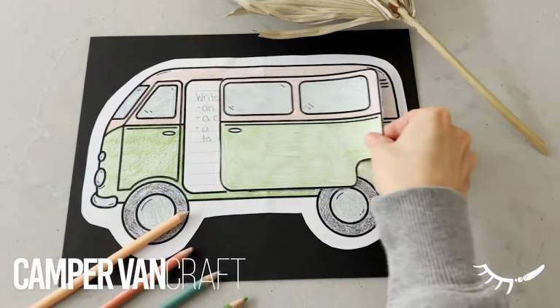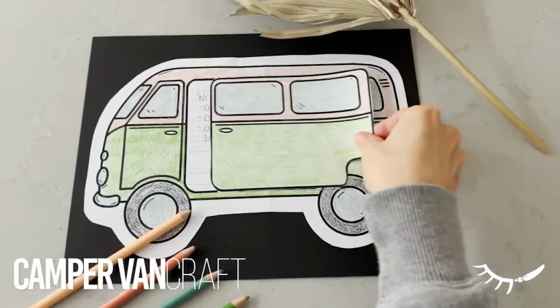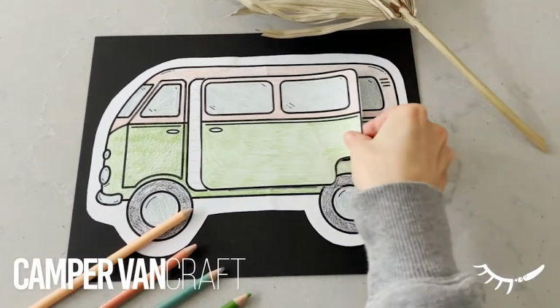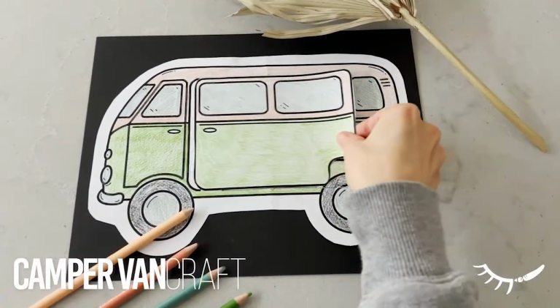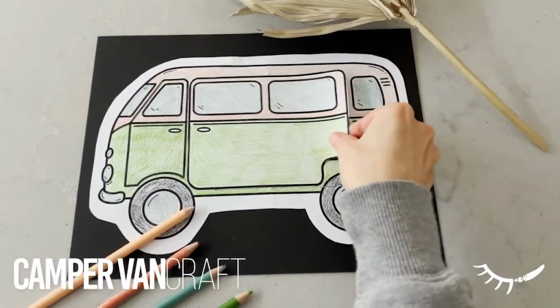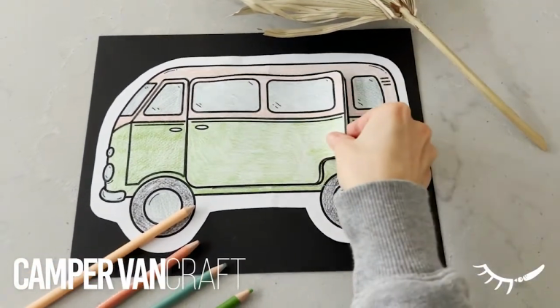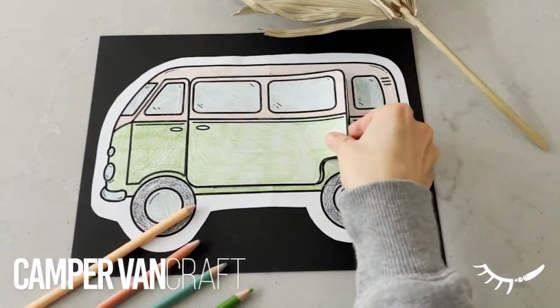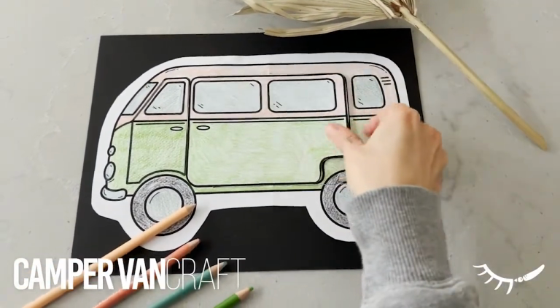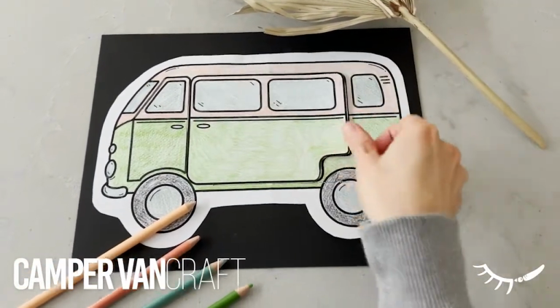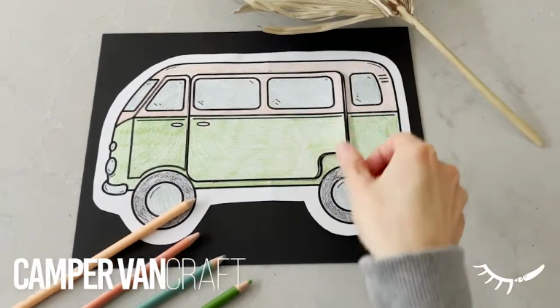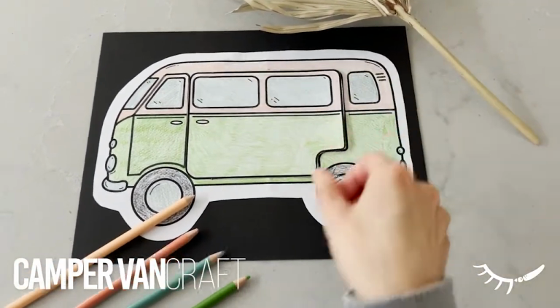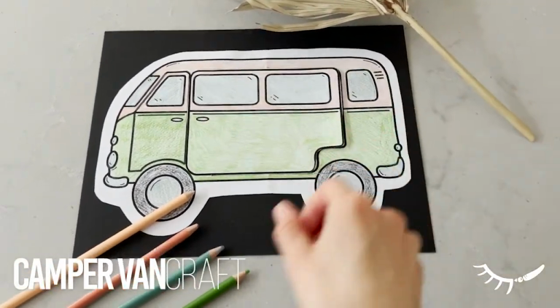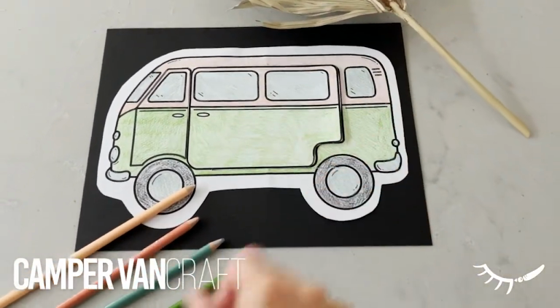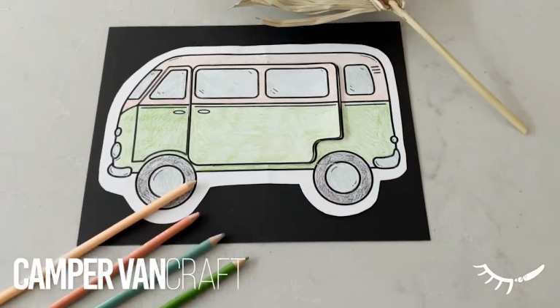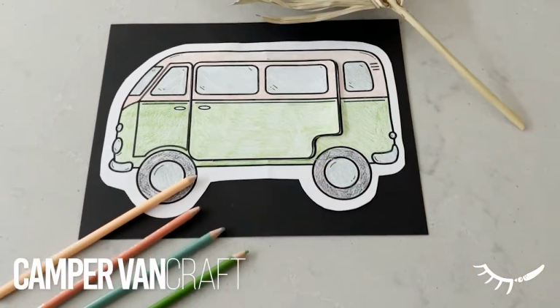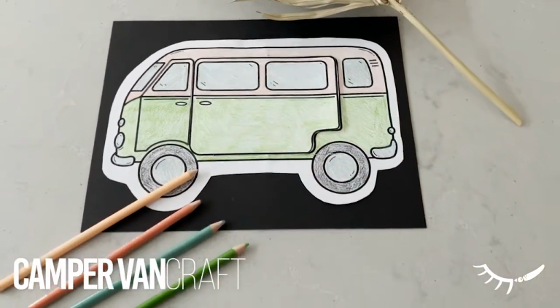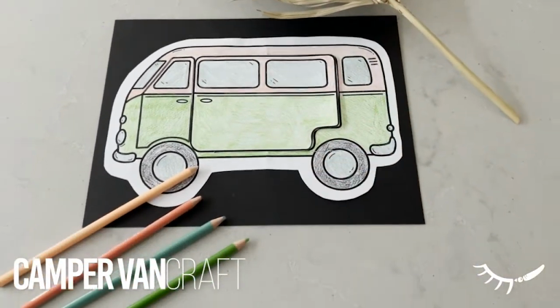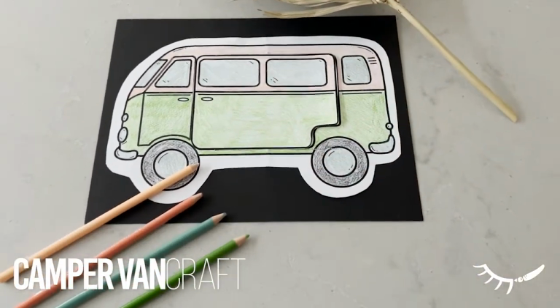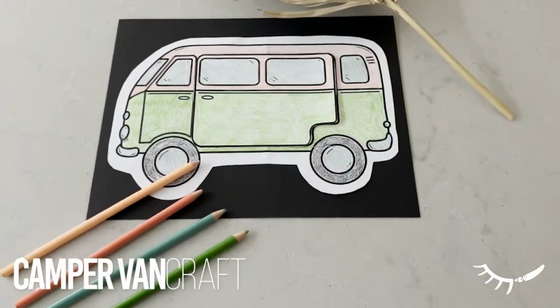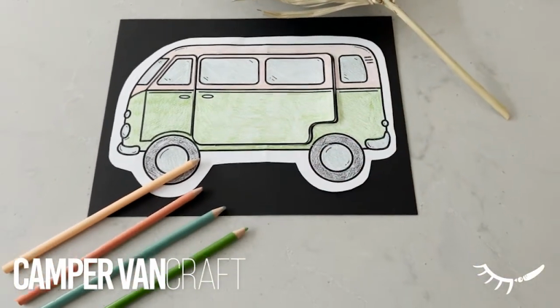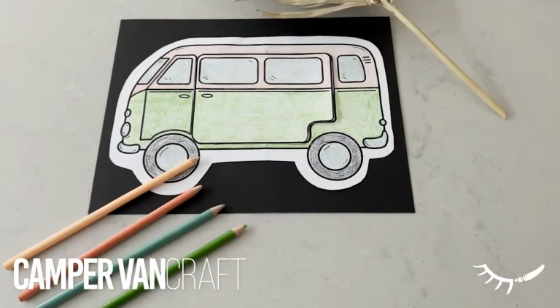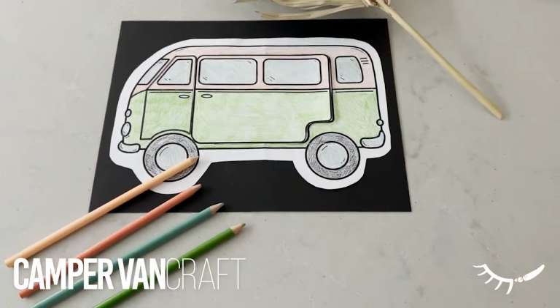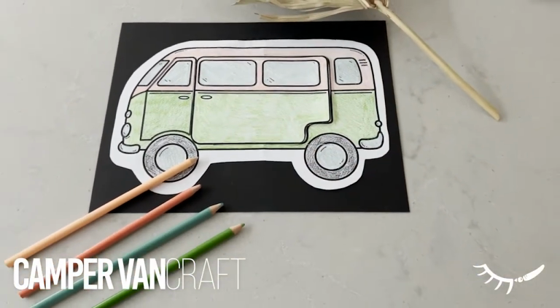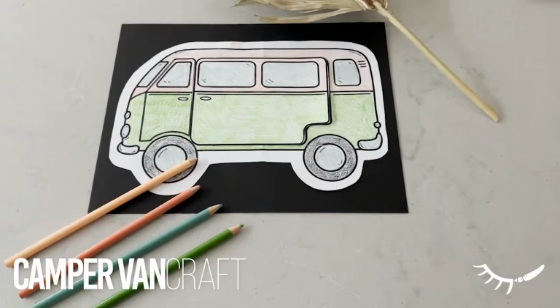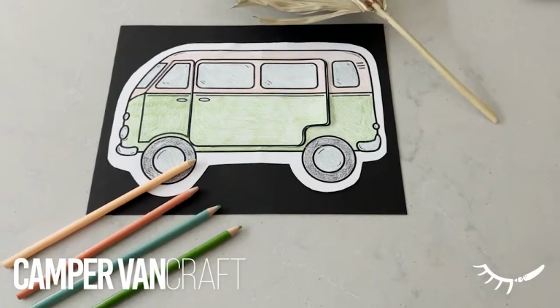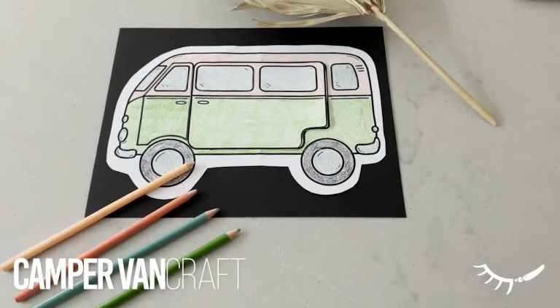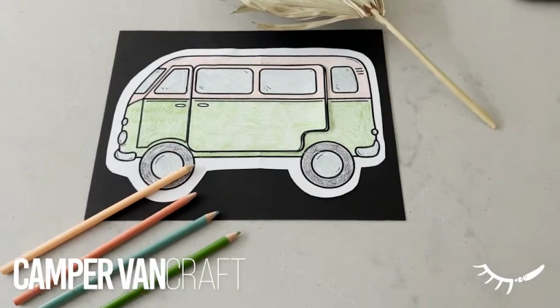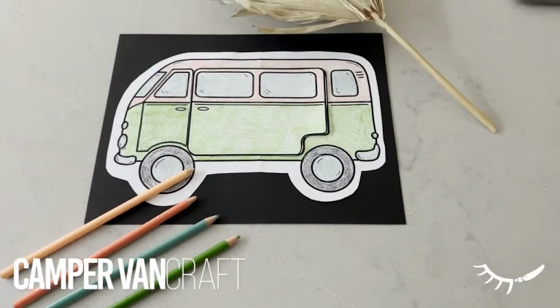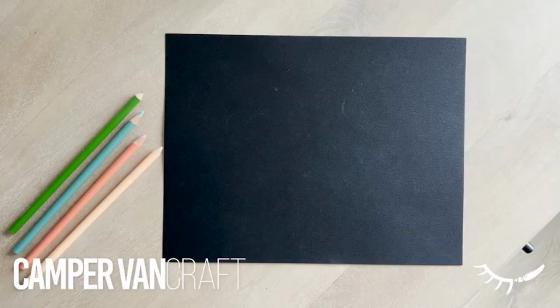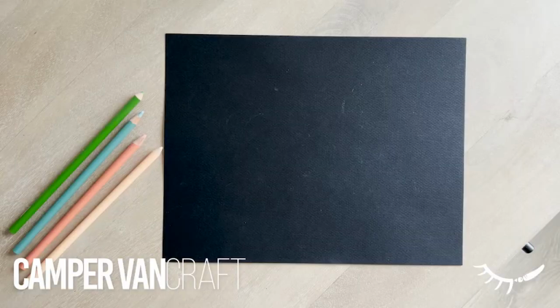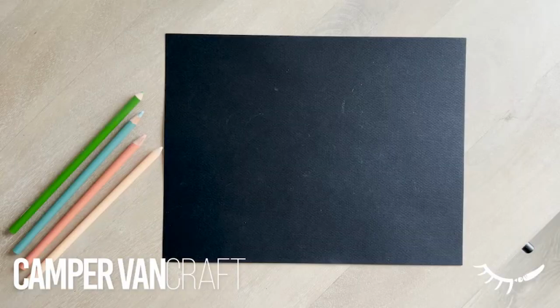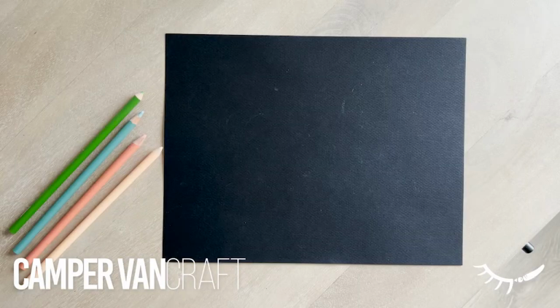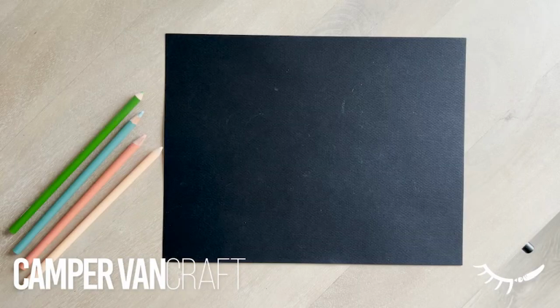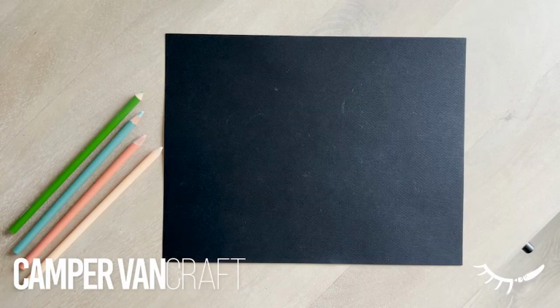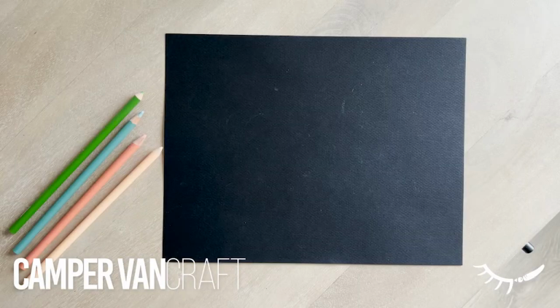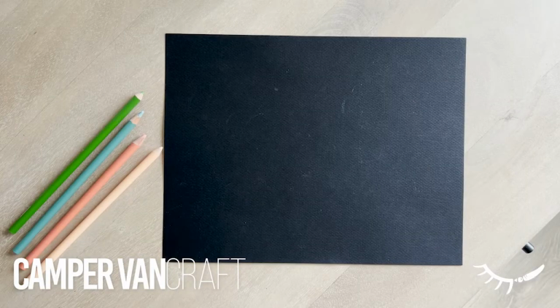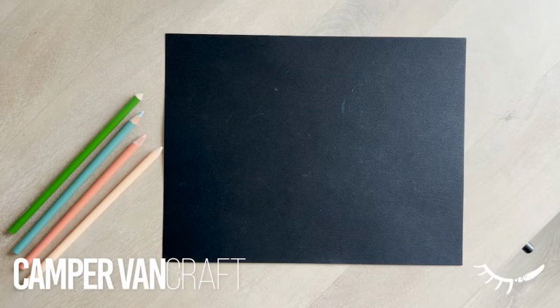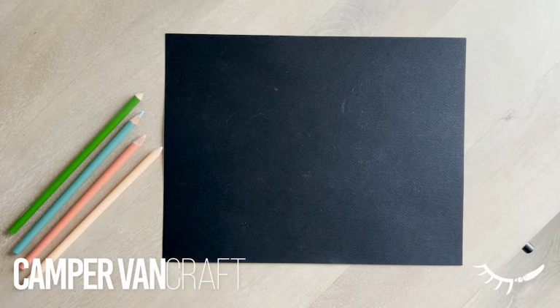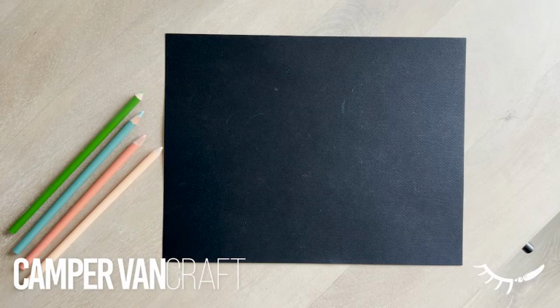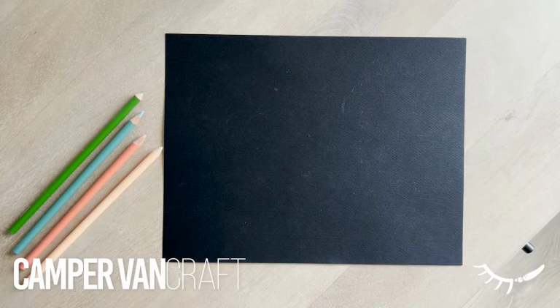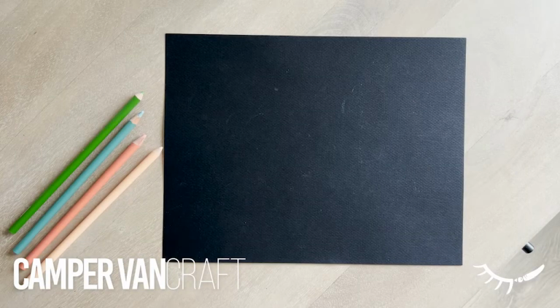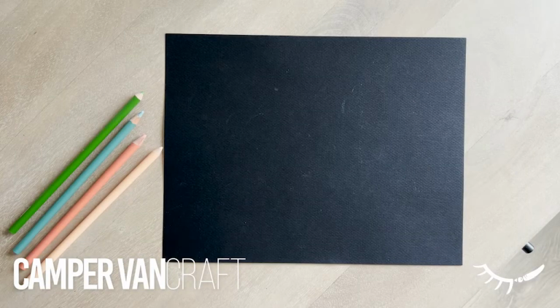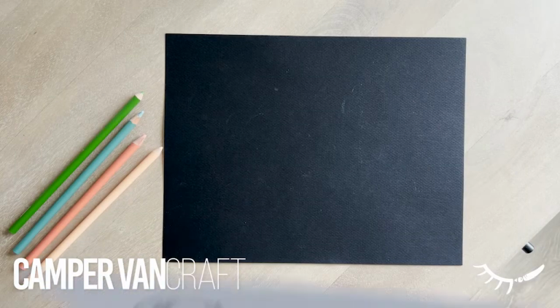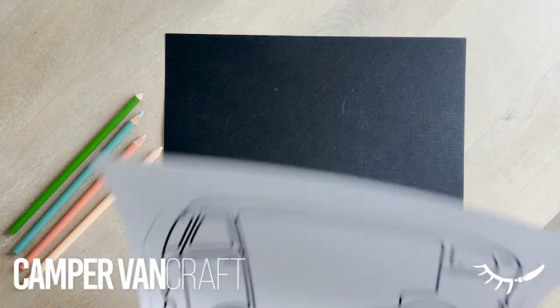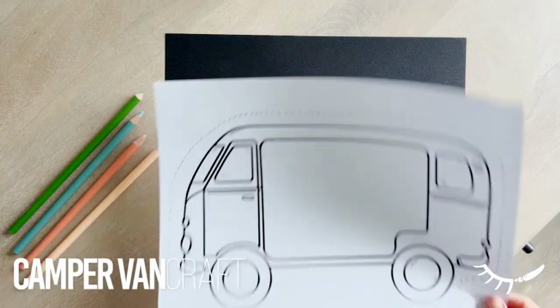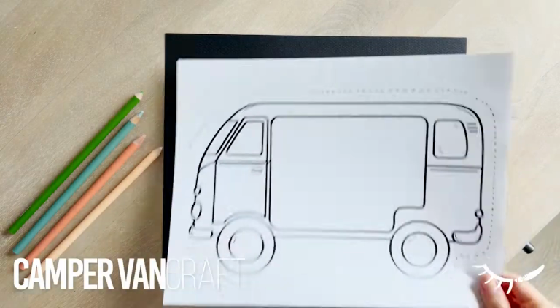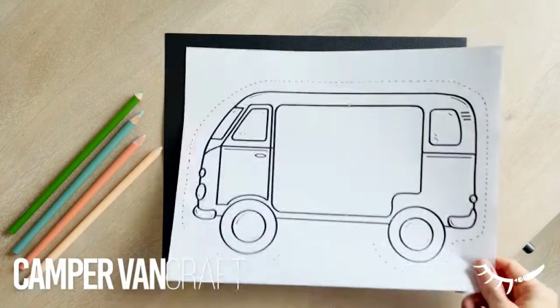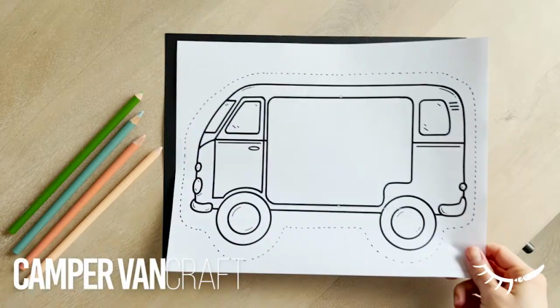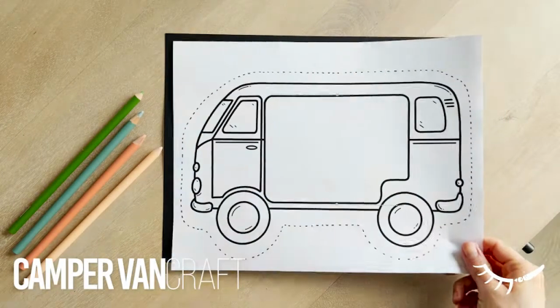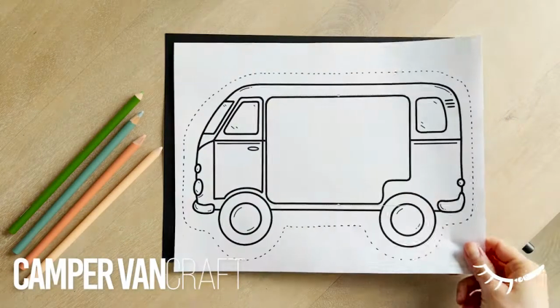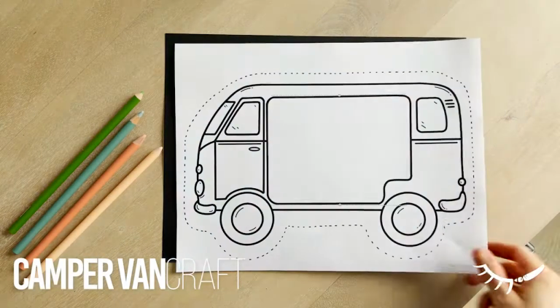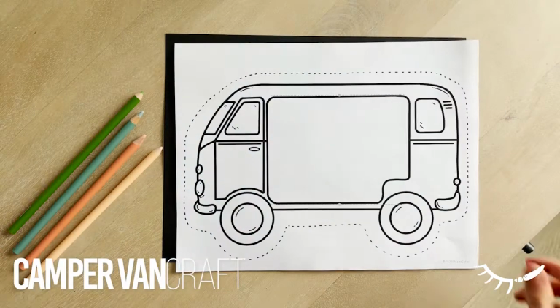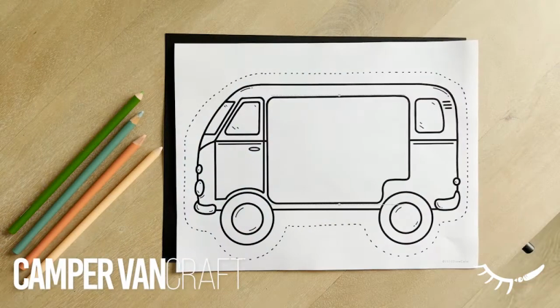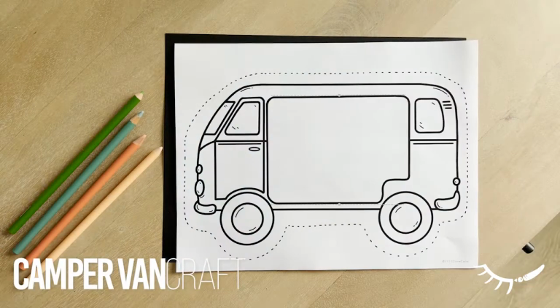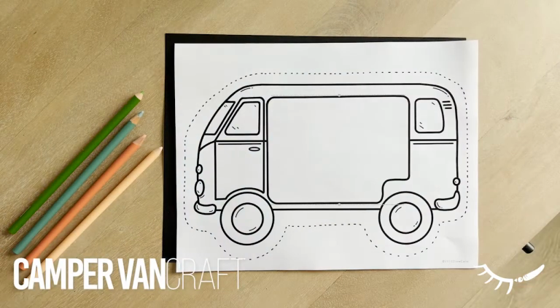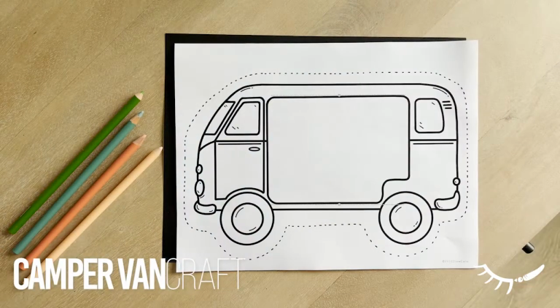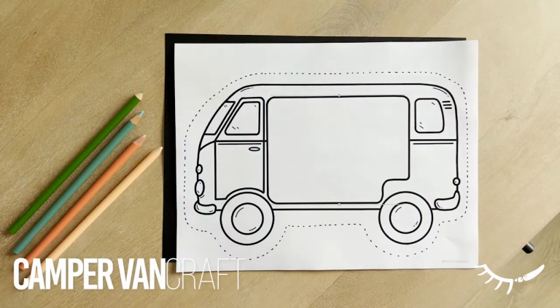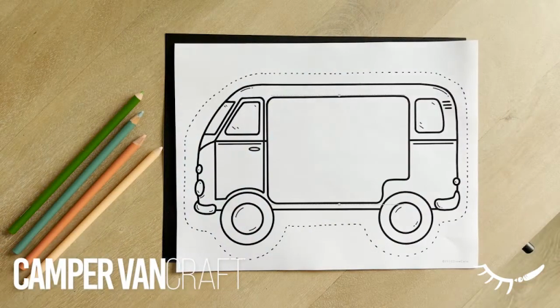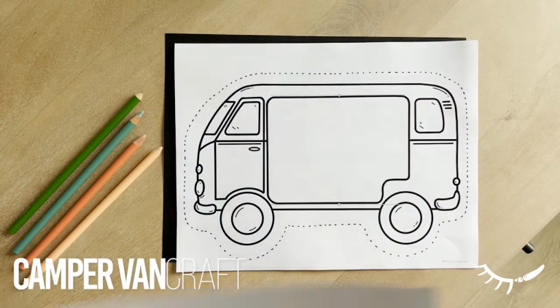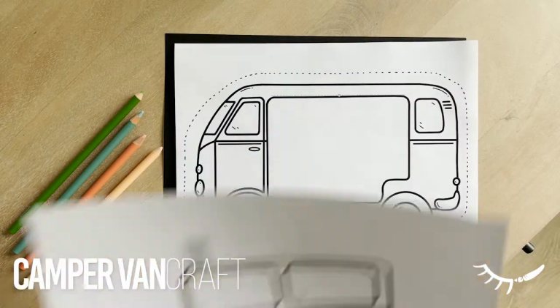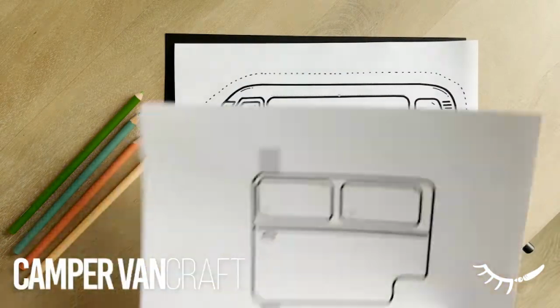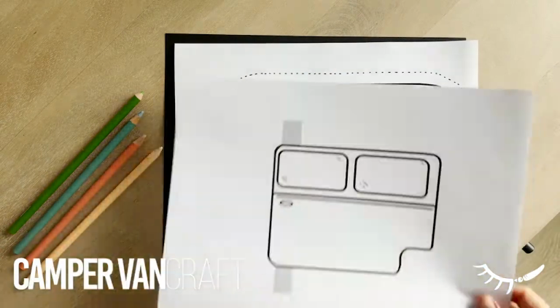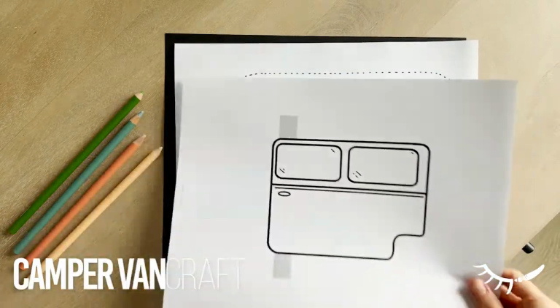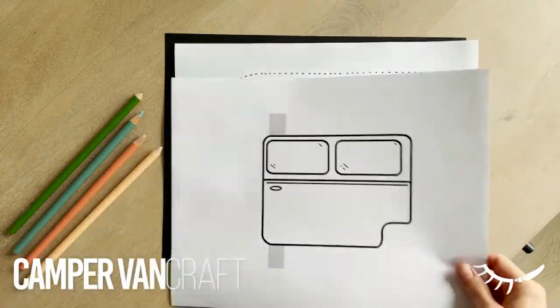This craft is both a camping colouring page and a summer writing prompt, with a sliding door to reveal a hidden story or drawing.